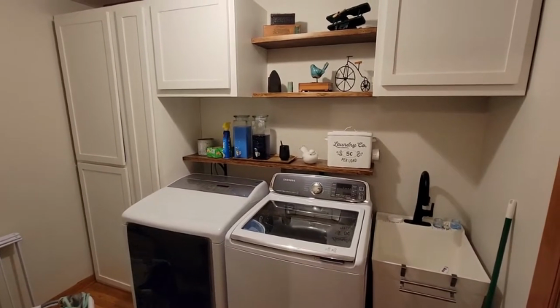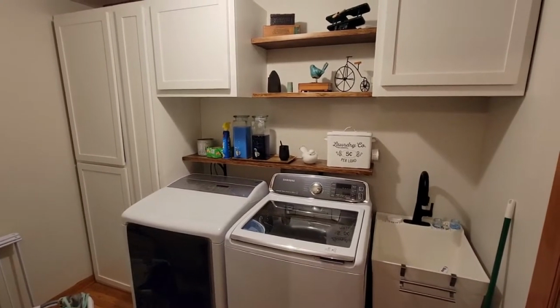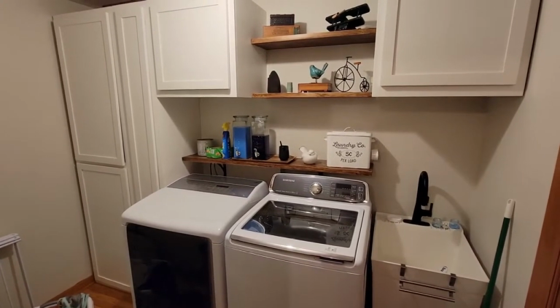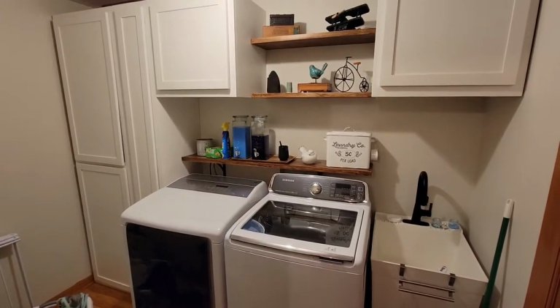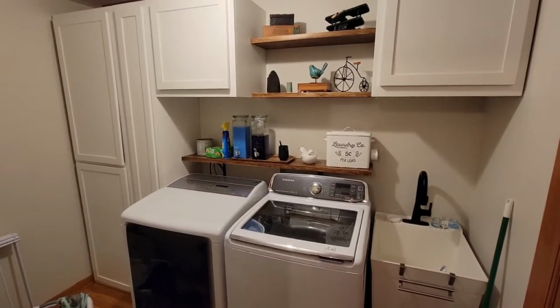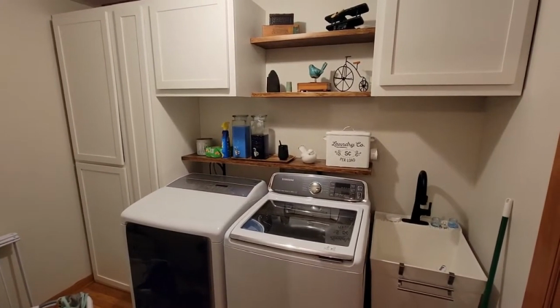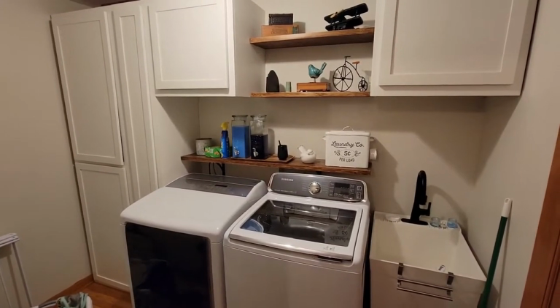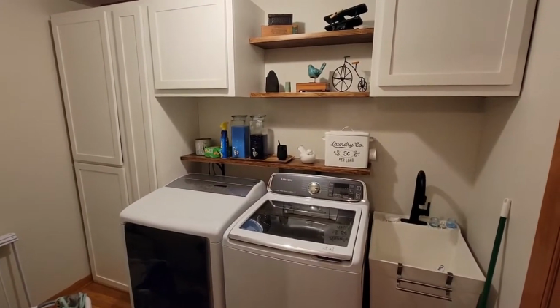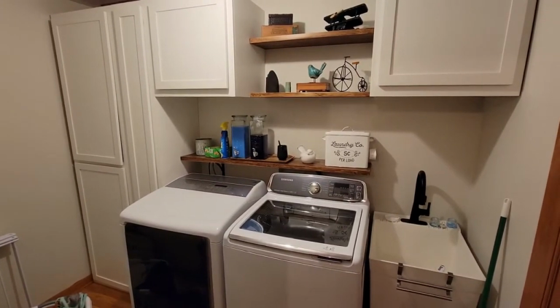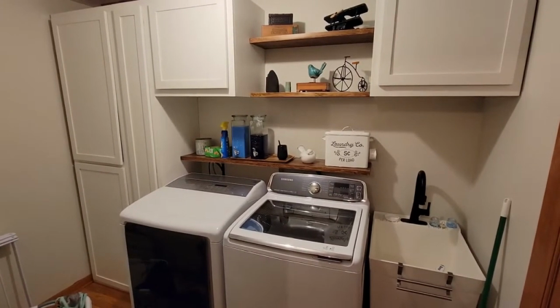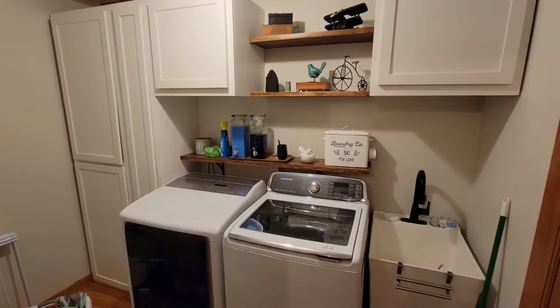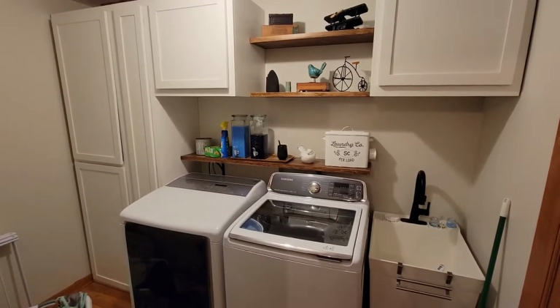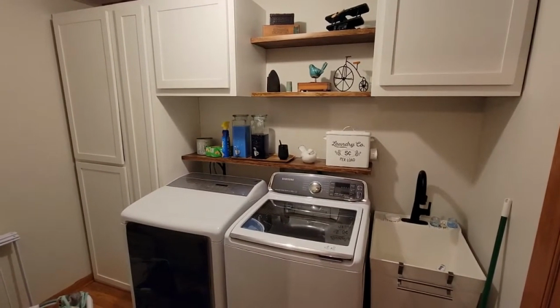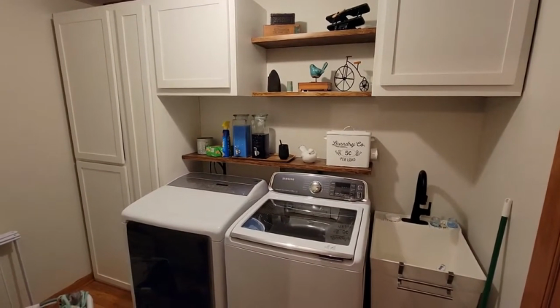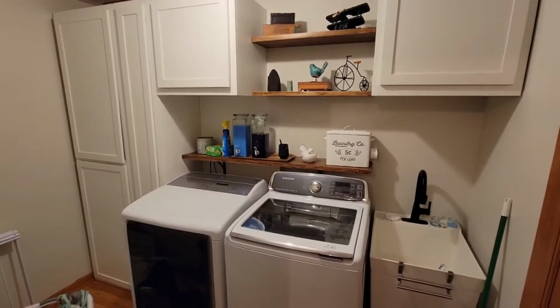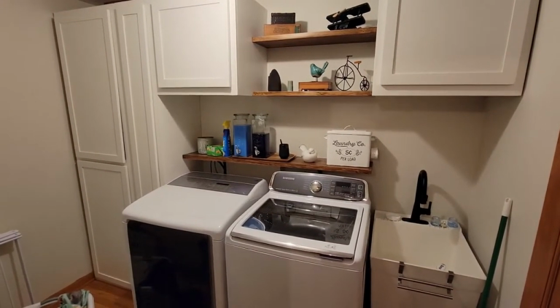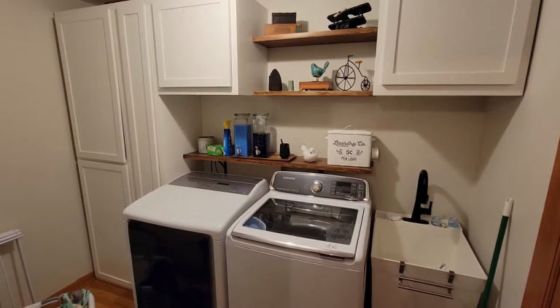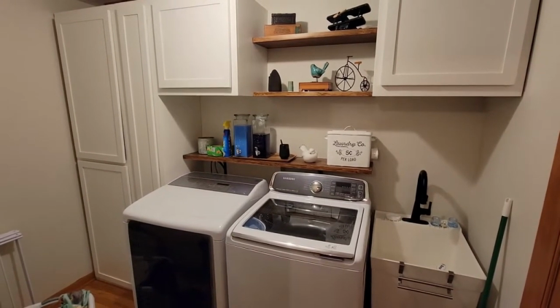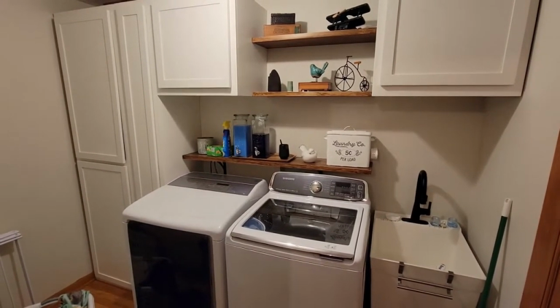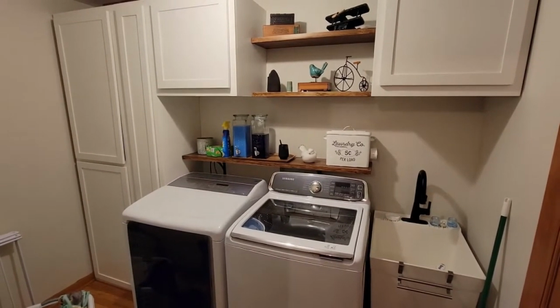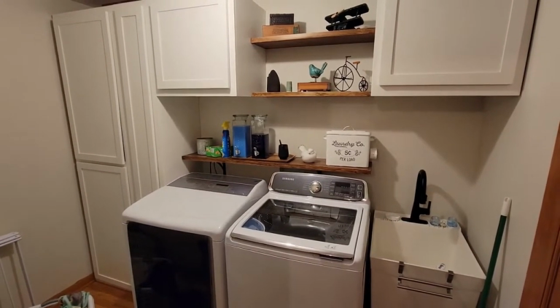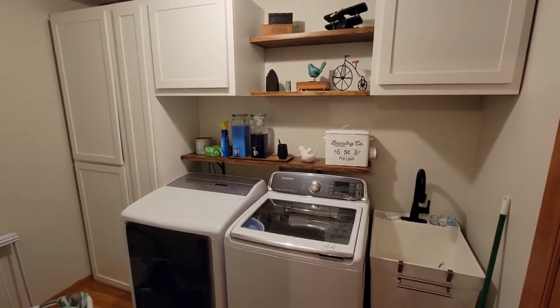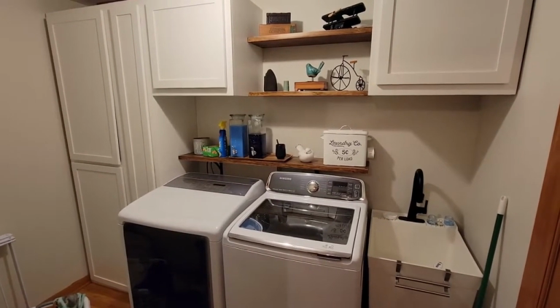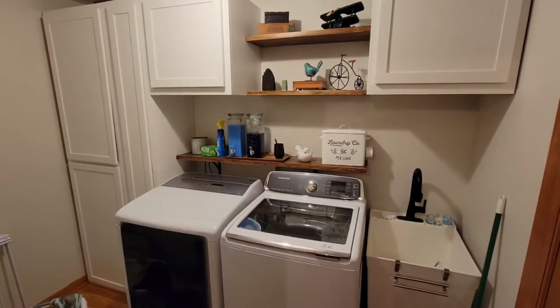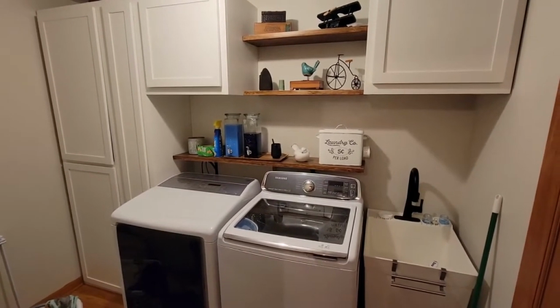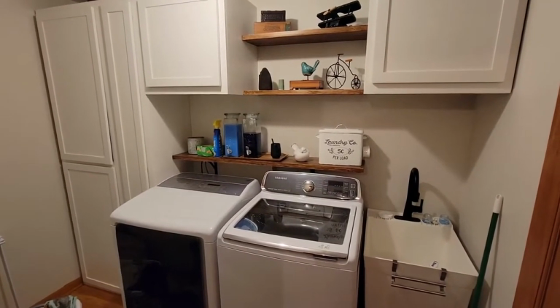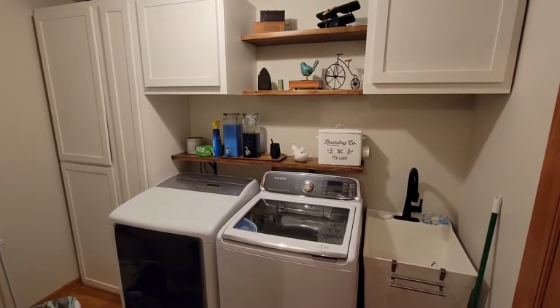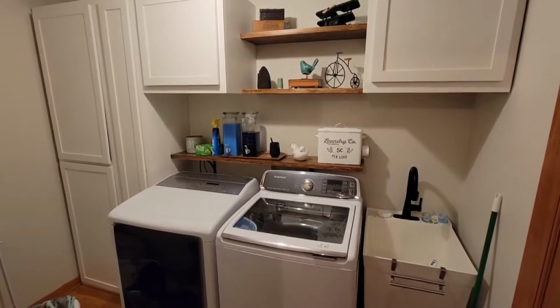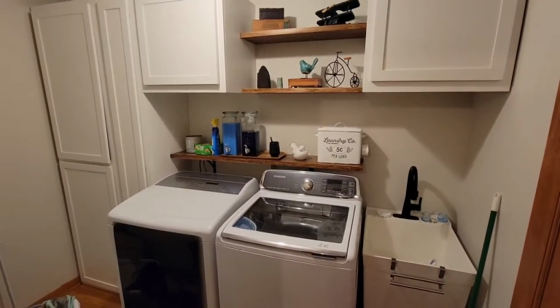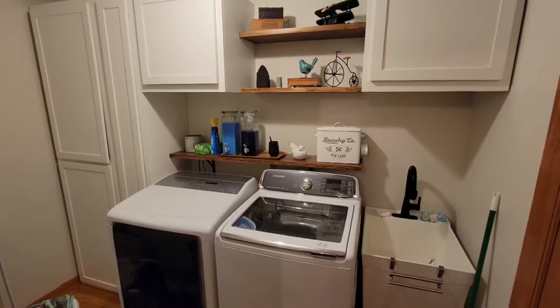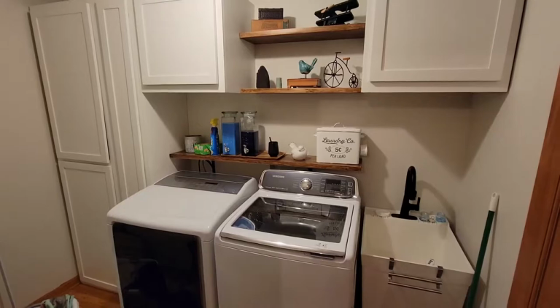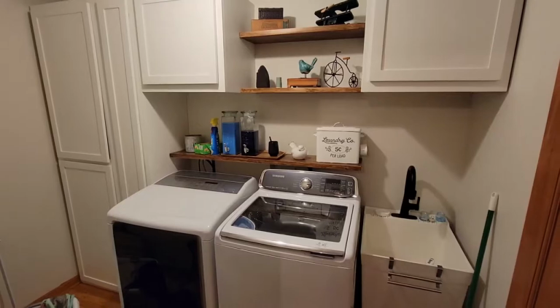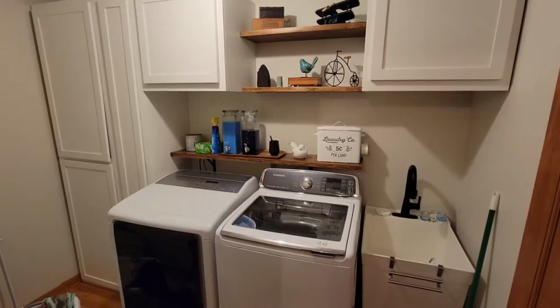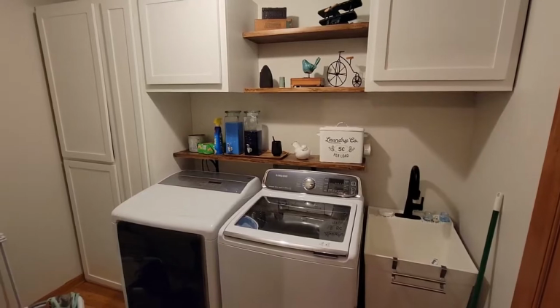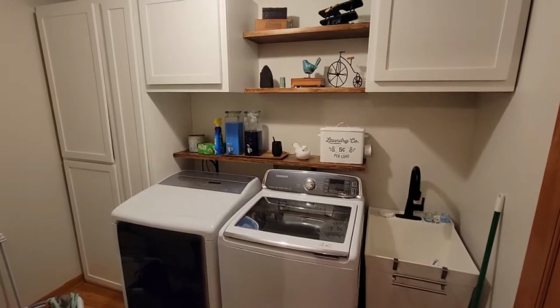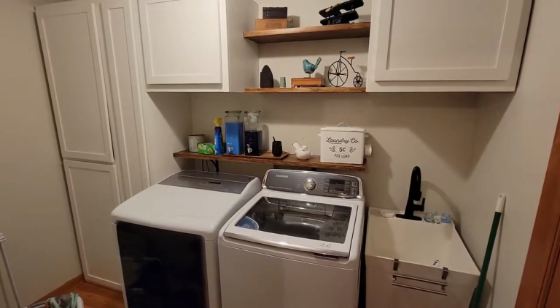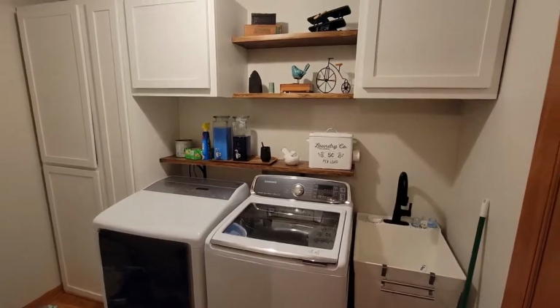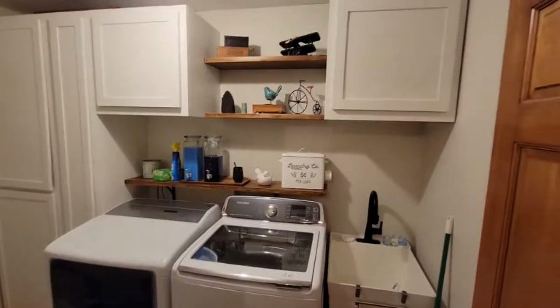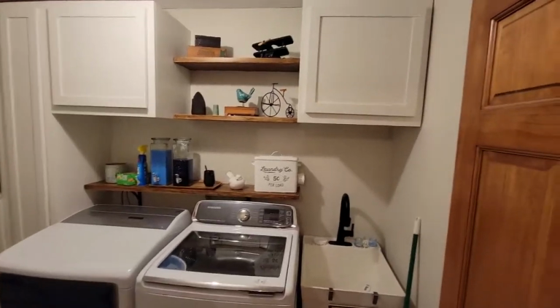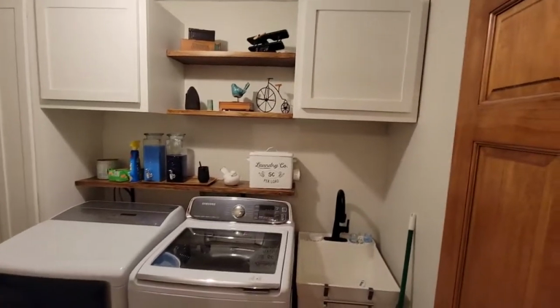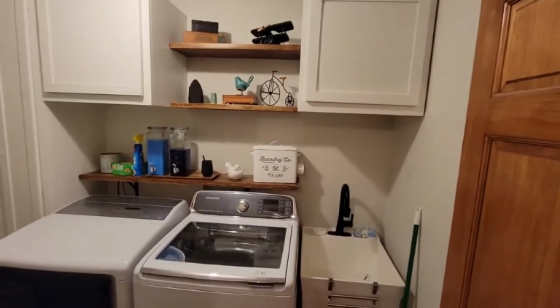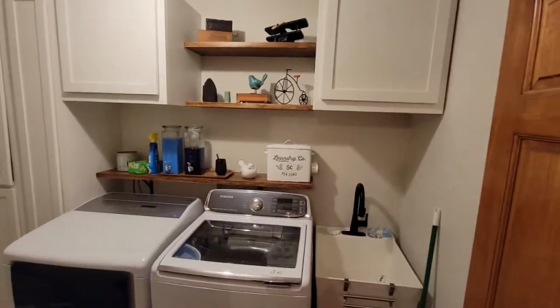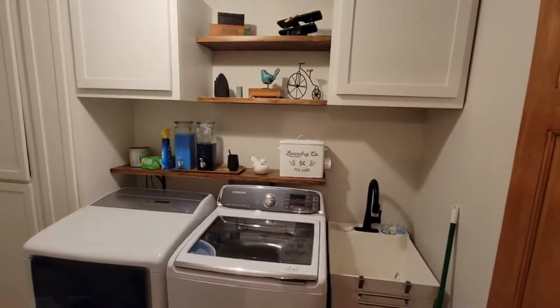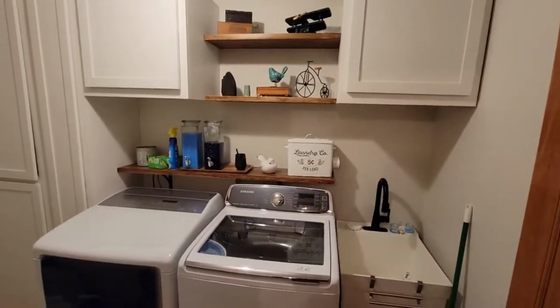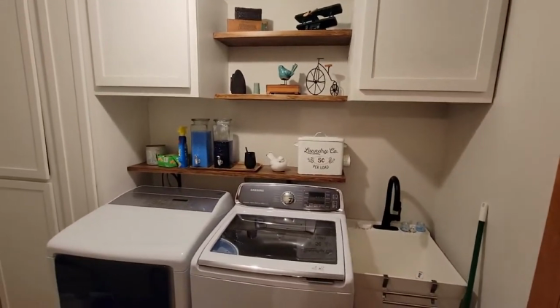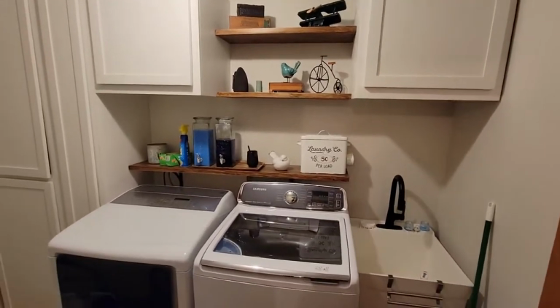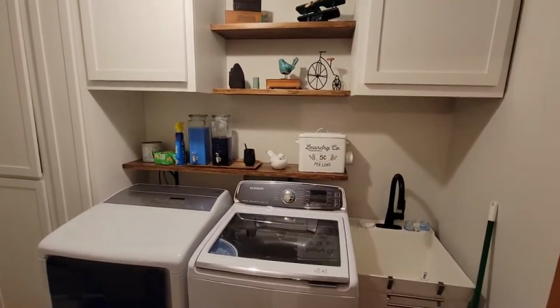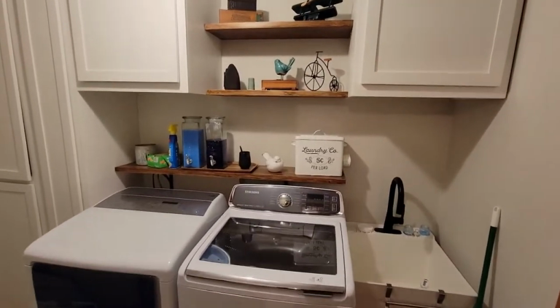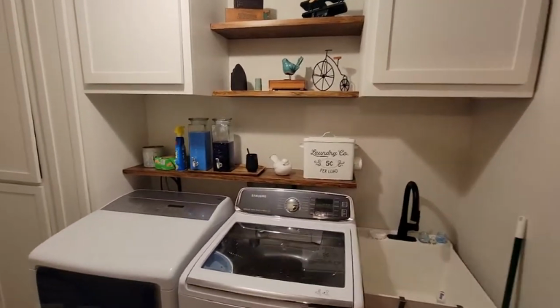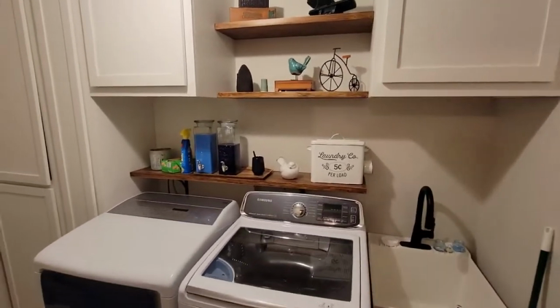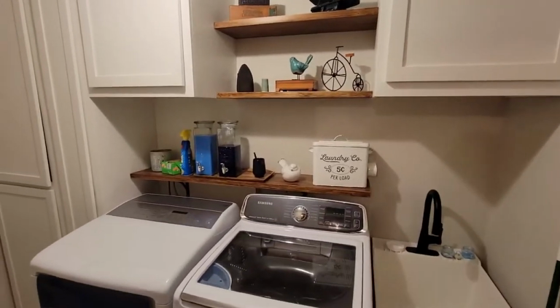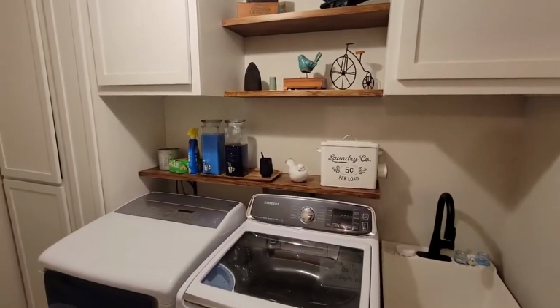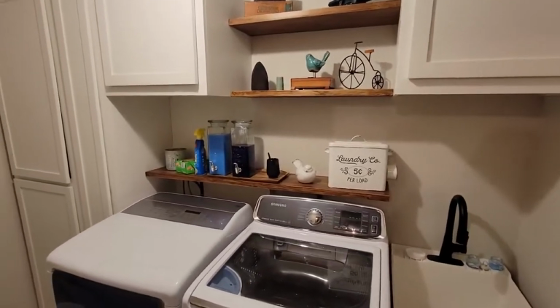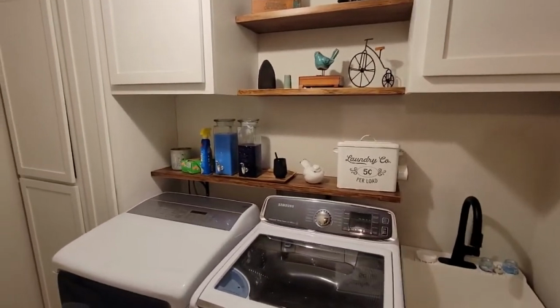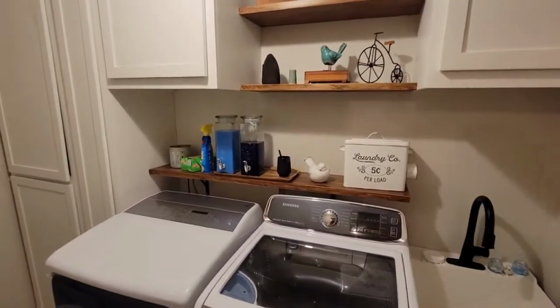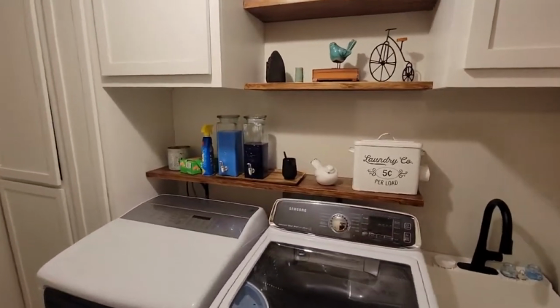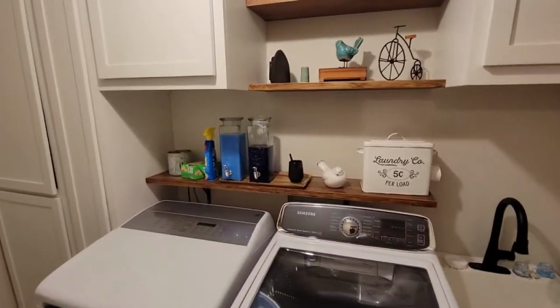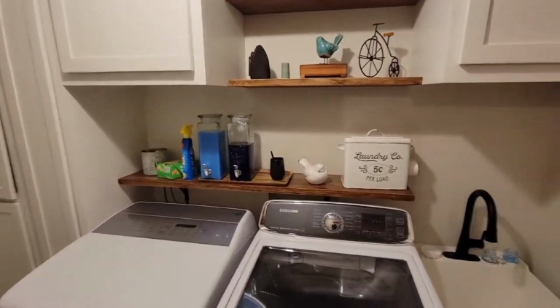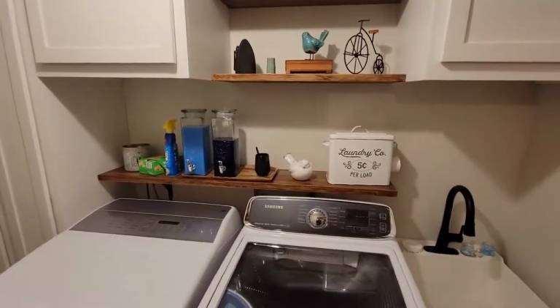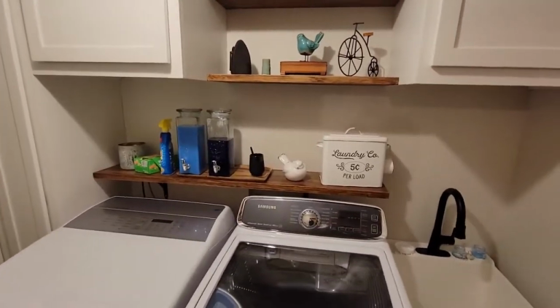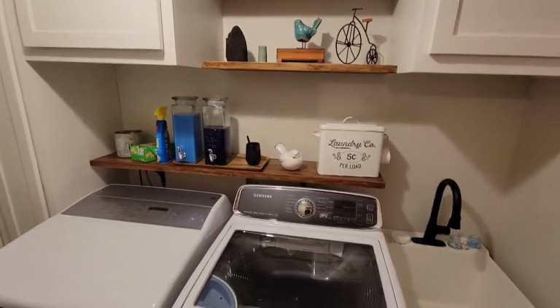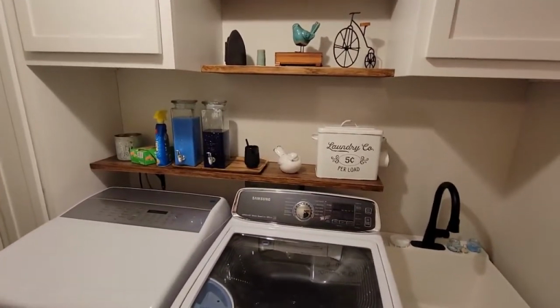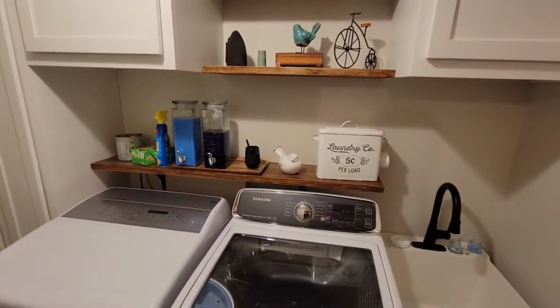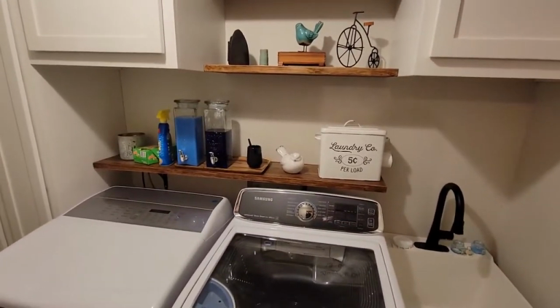Hi, welcome to our laundry room. We remodeled this and built all these custom cabinets and shelves — these are all scratch built.